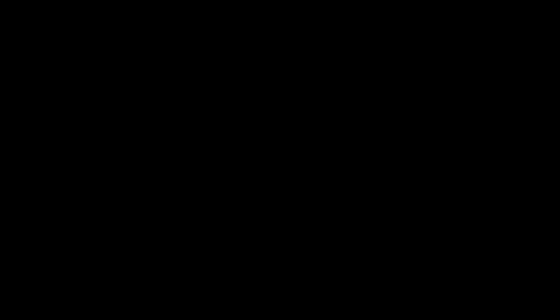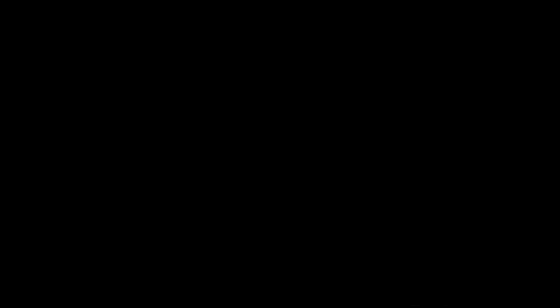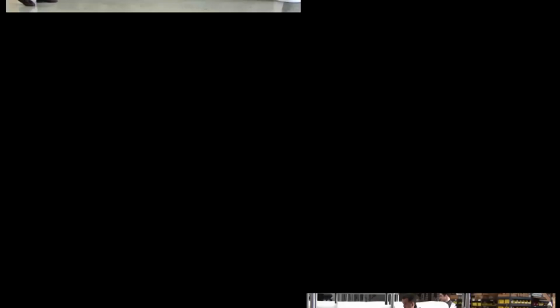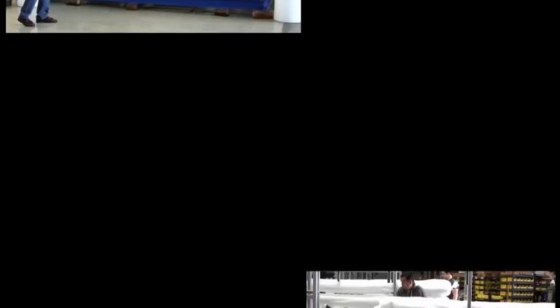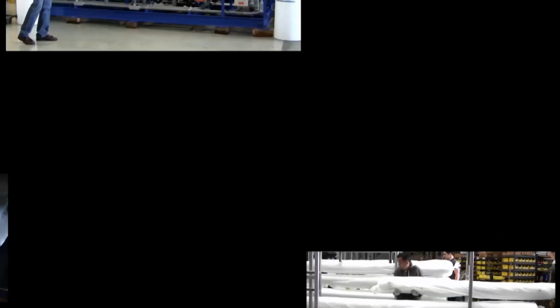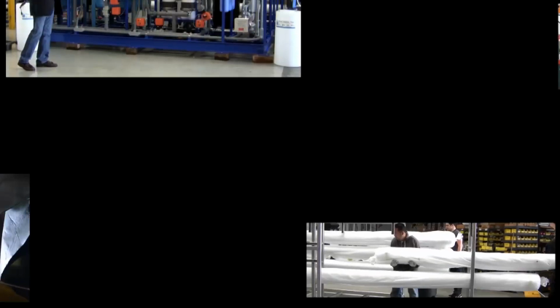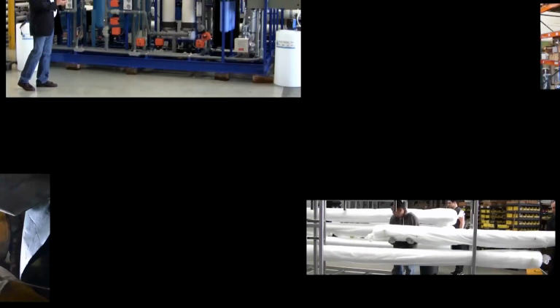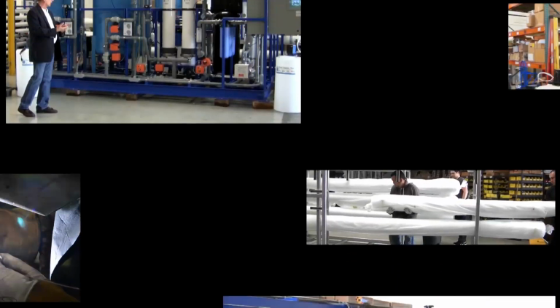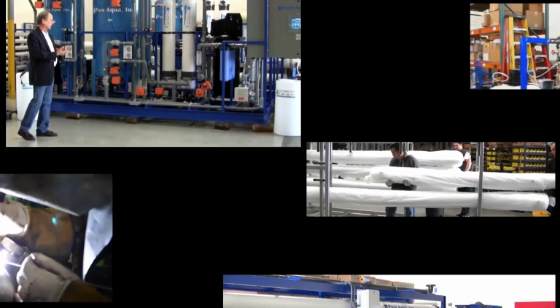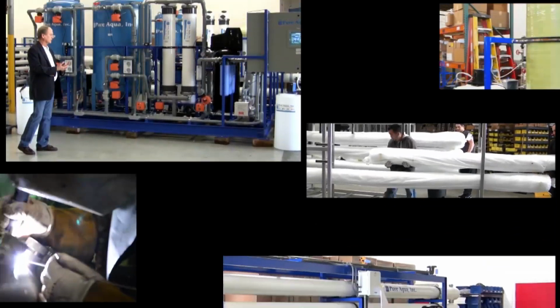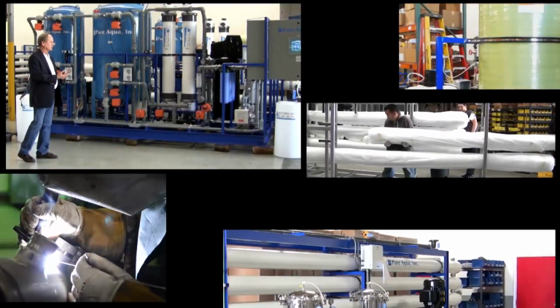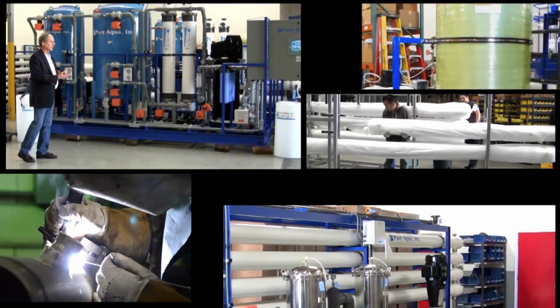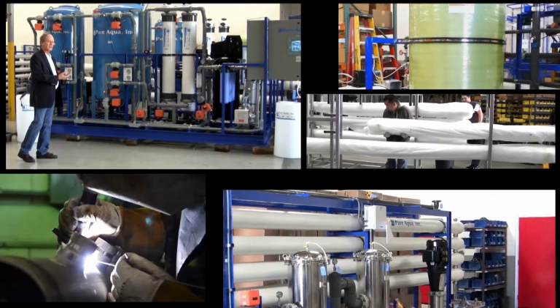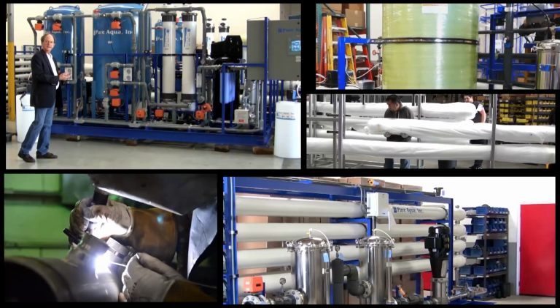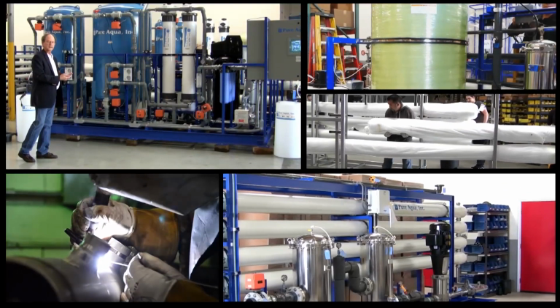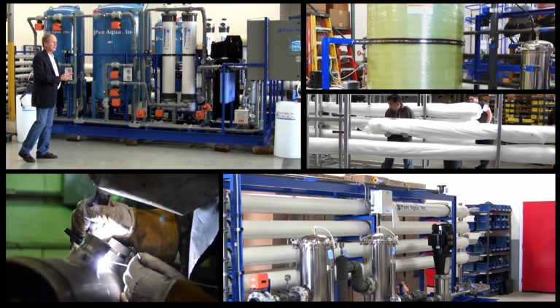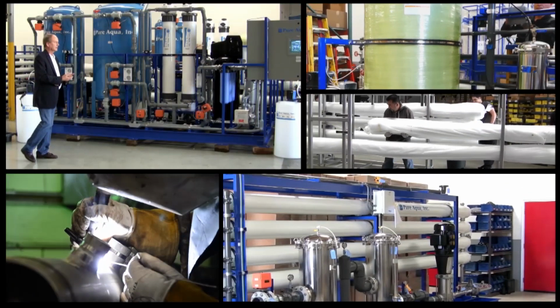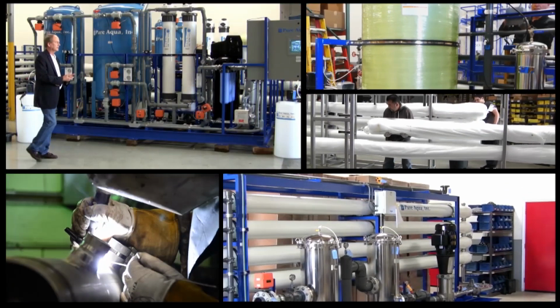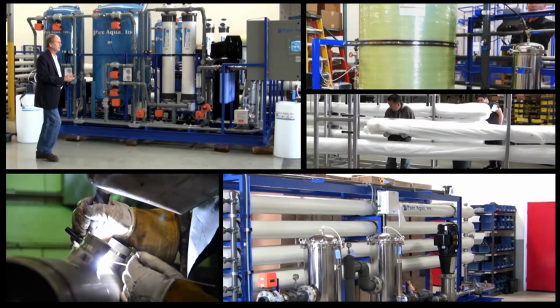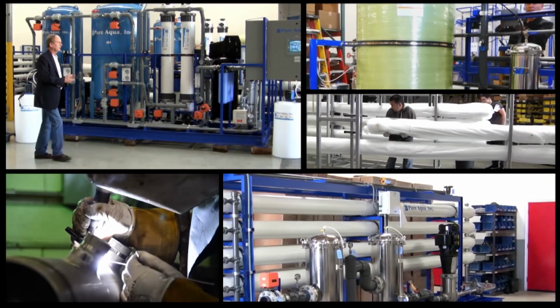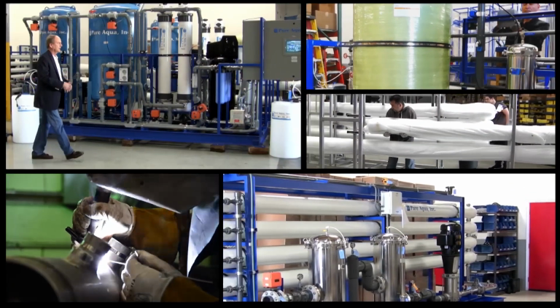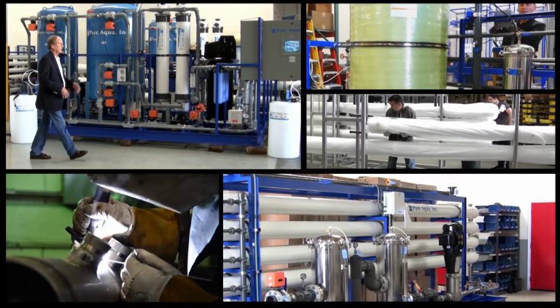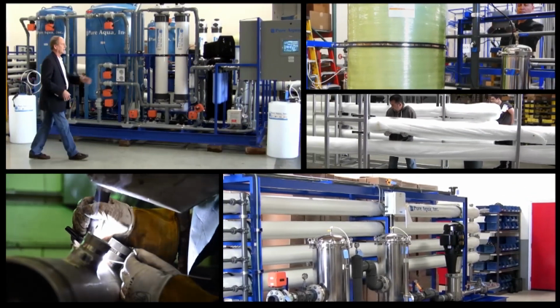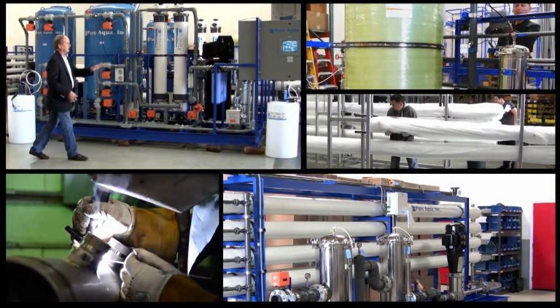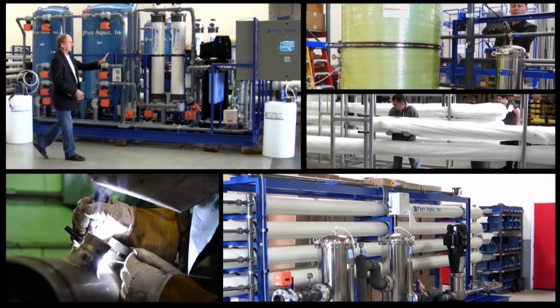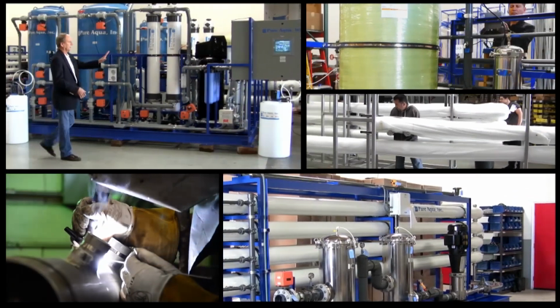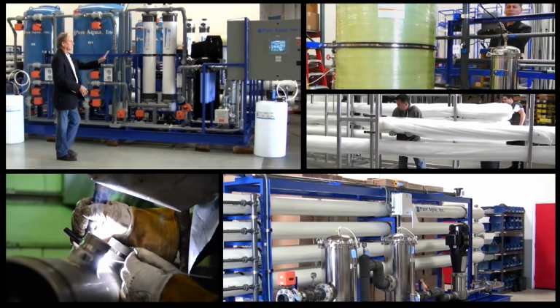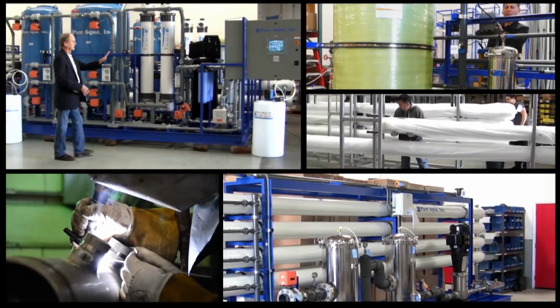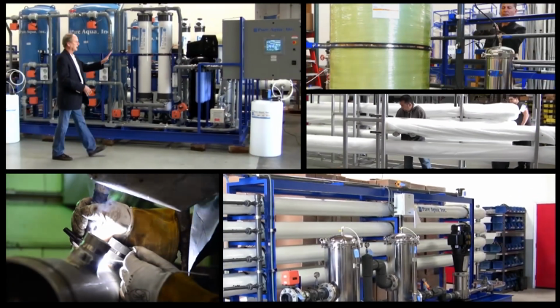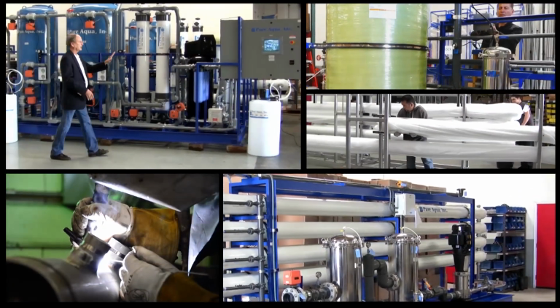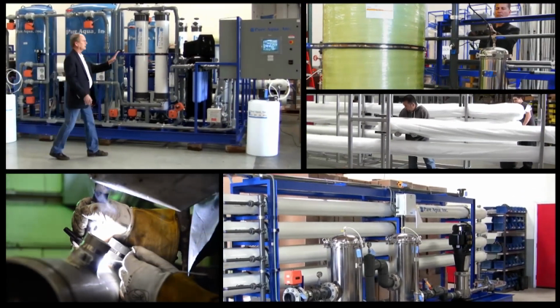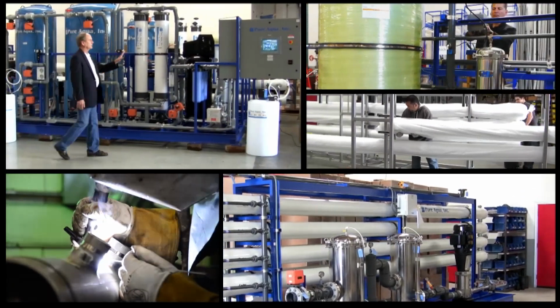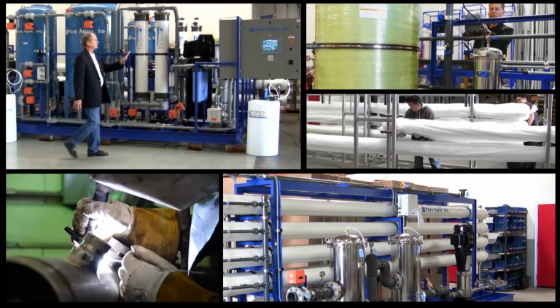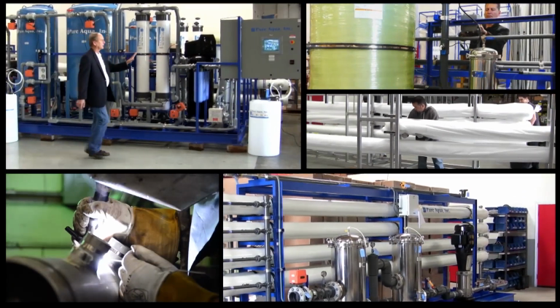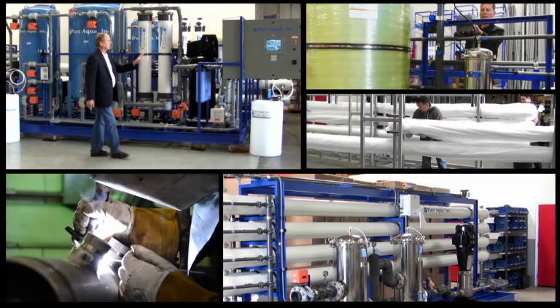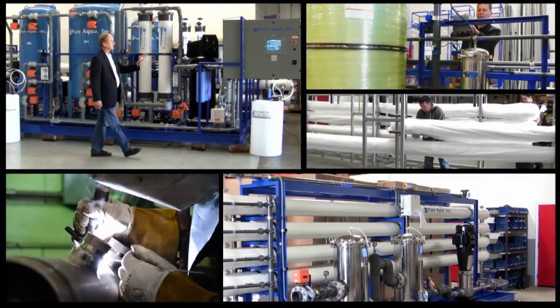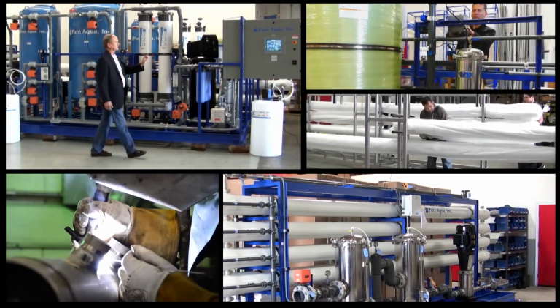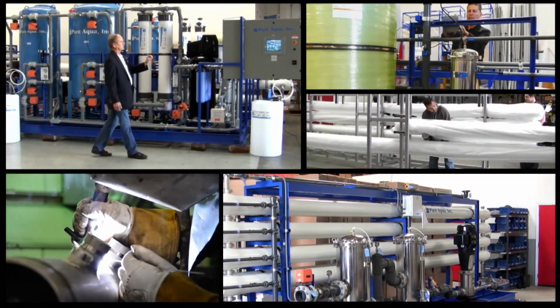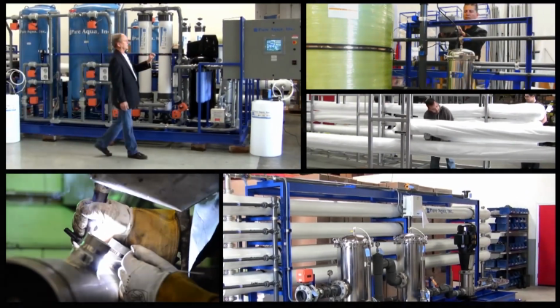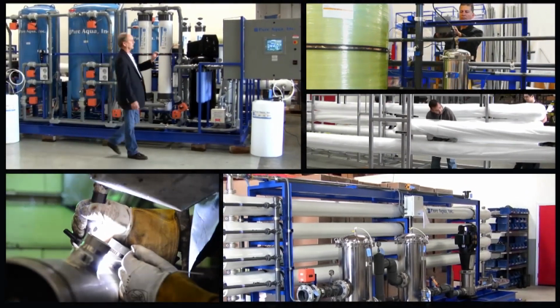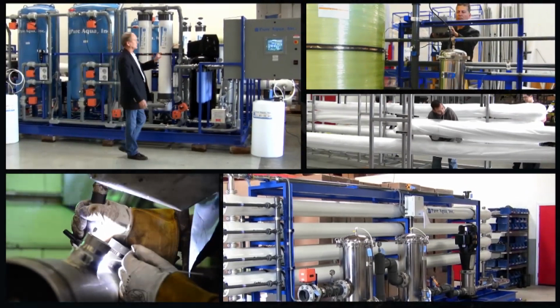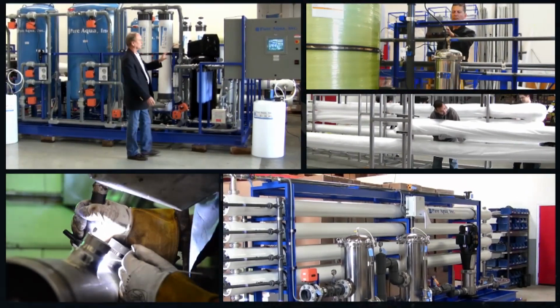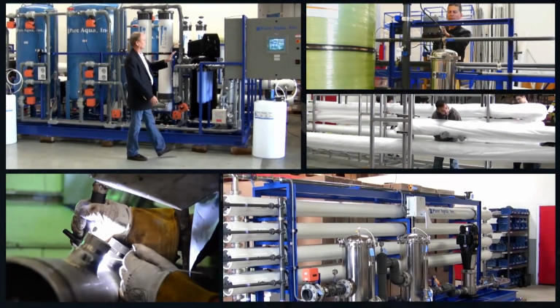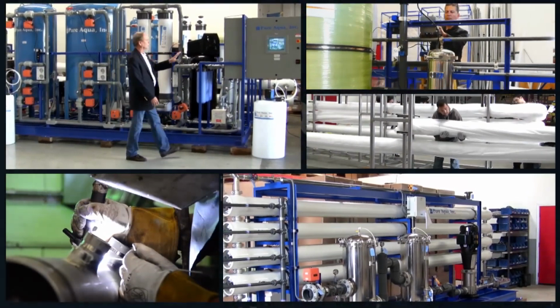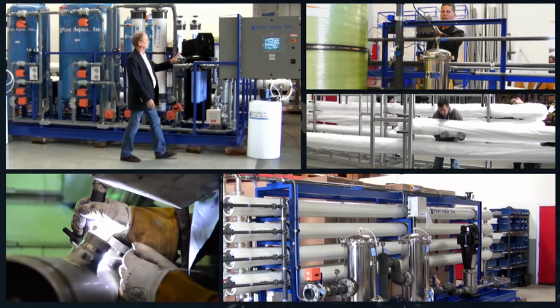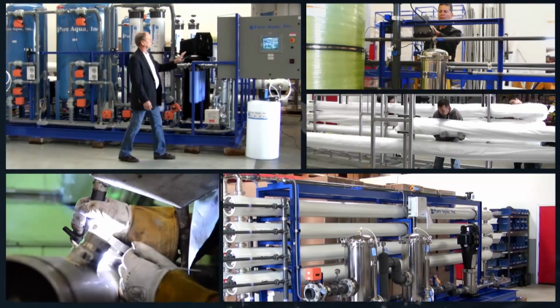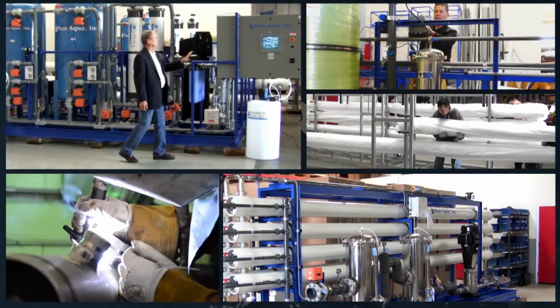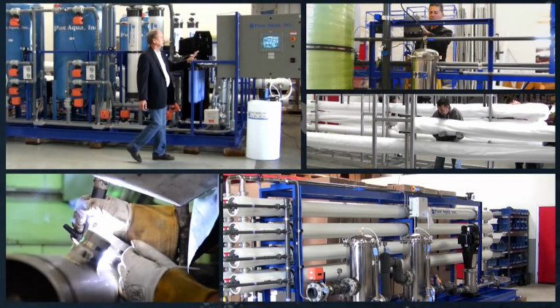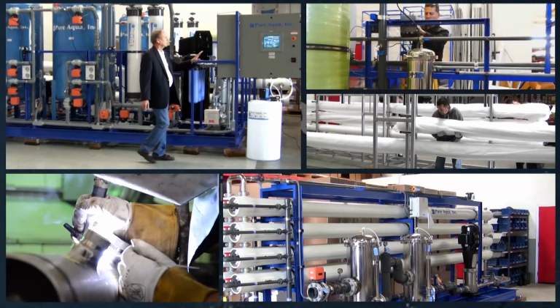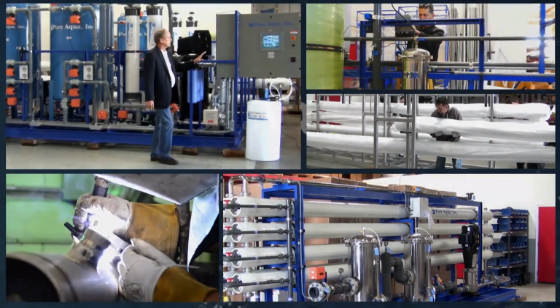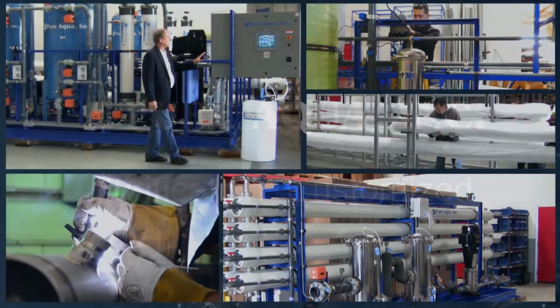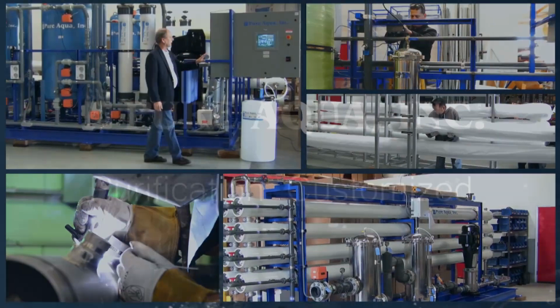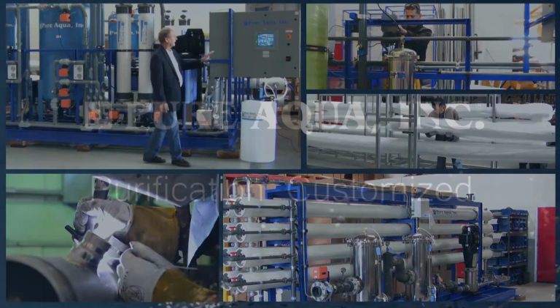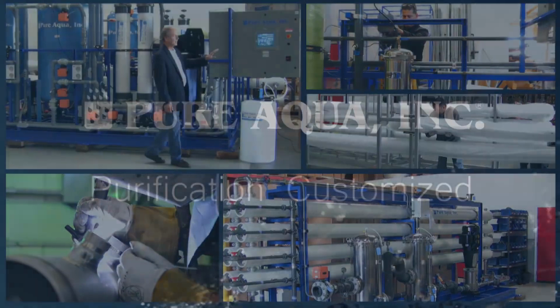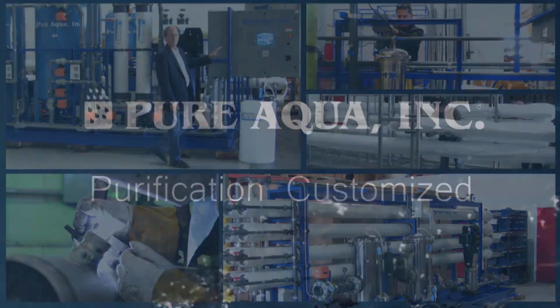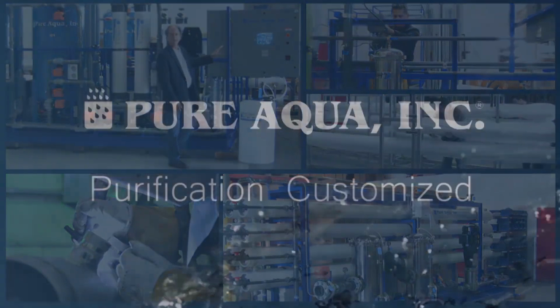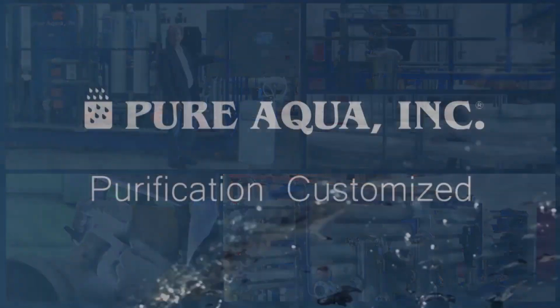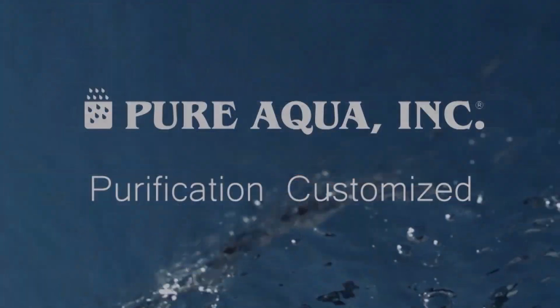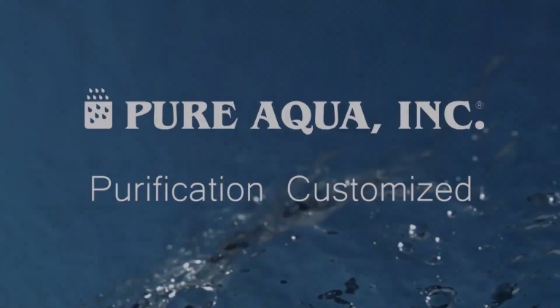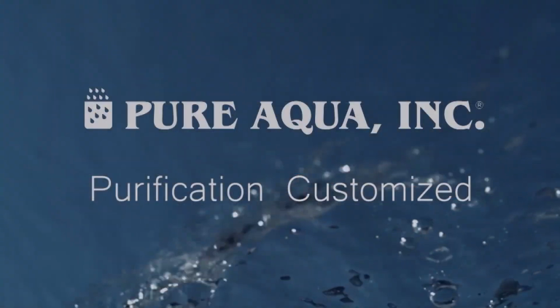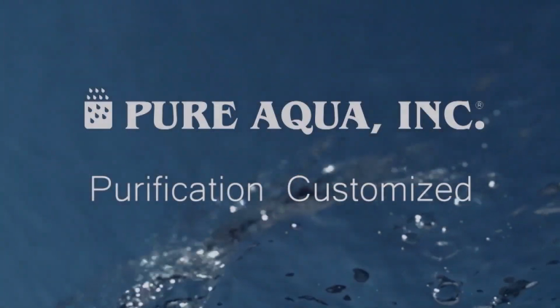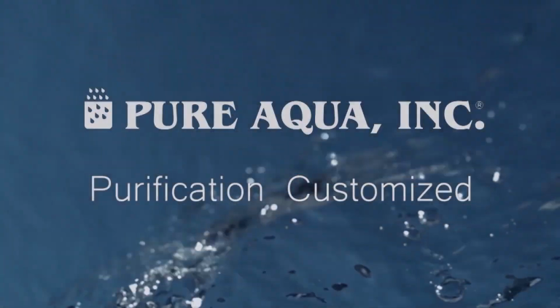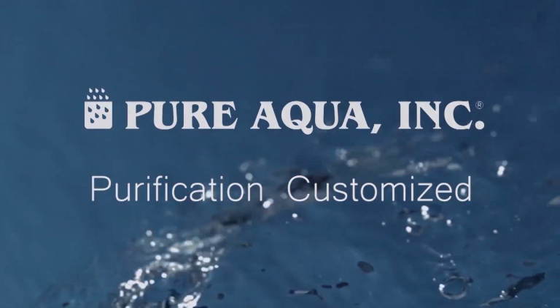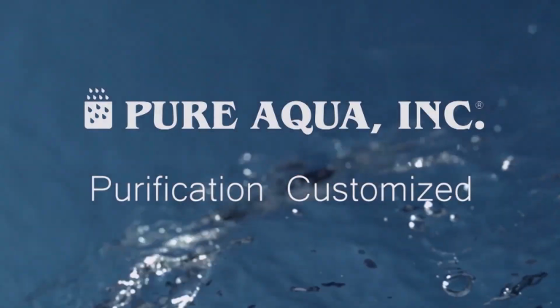Welcome to PureAqua, for the most advanced reverse osmosis, water treatment, and purification systems worldwide.